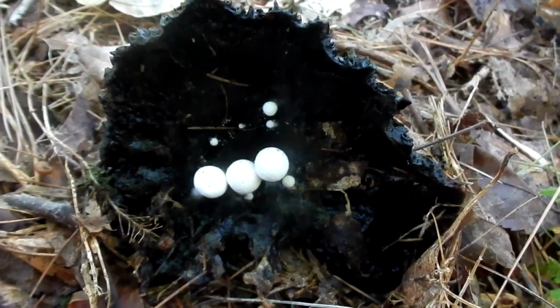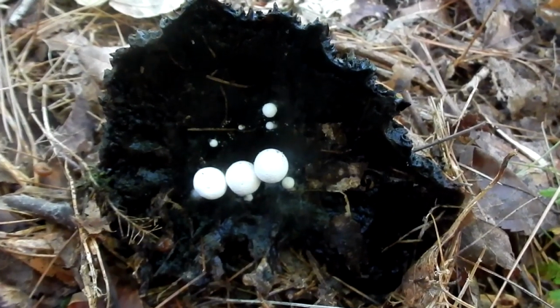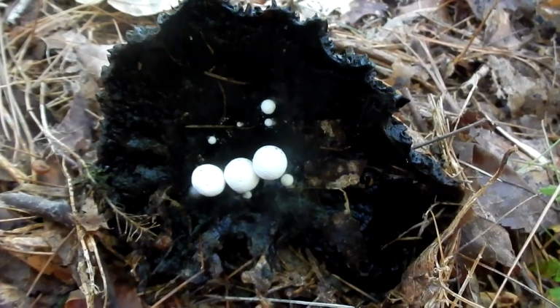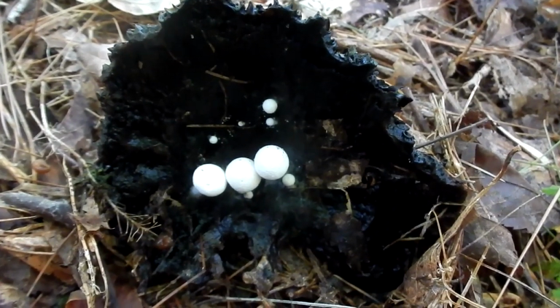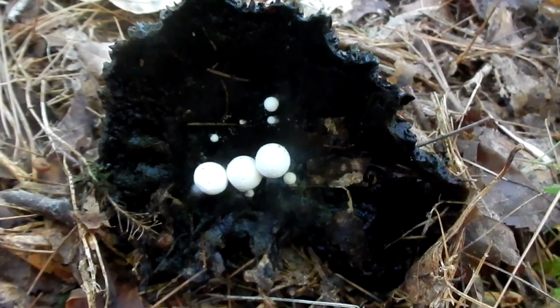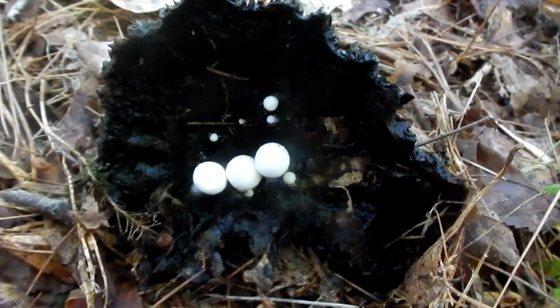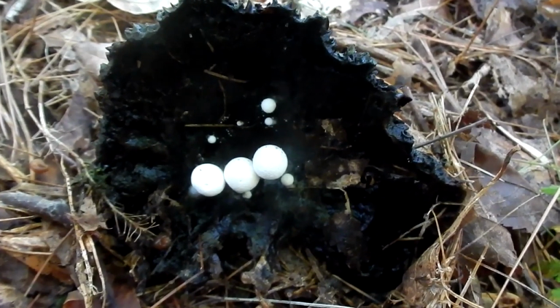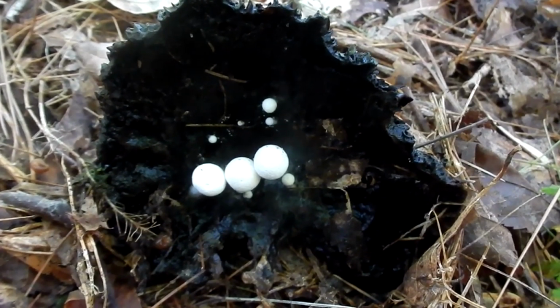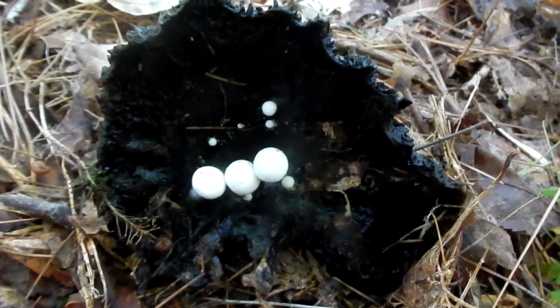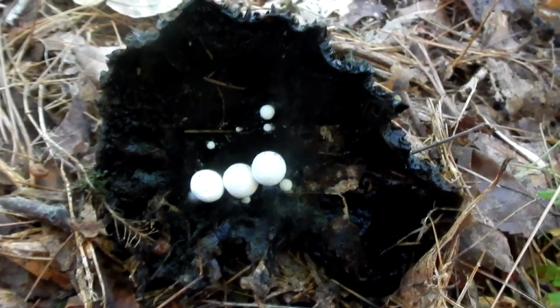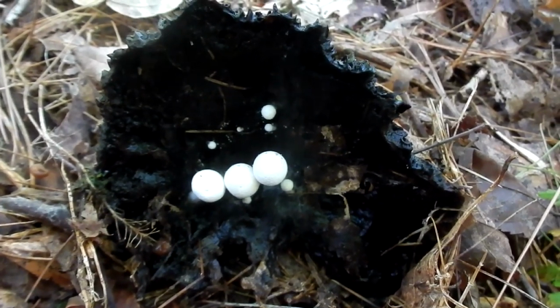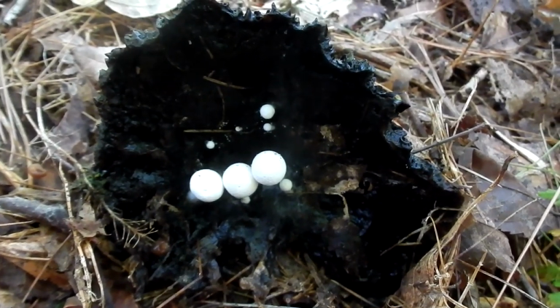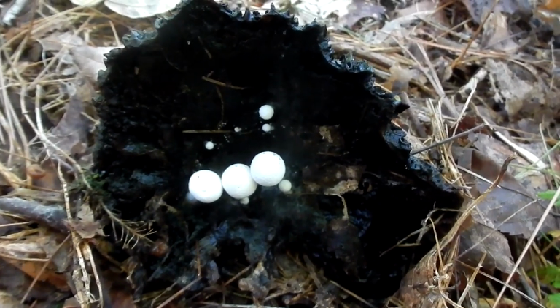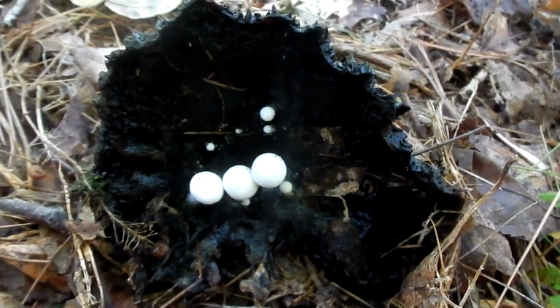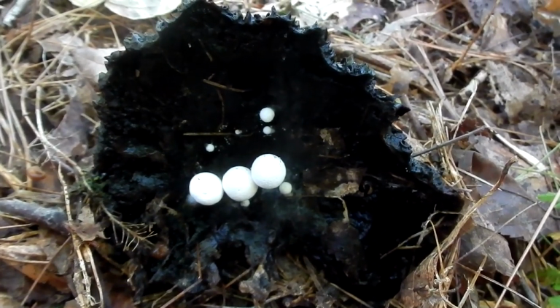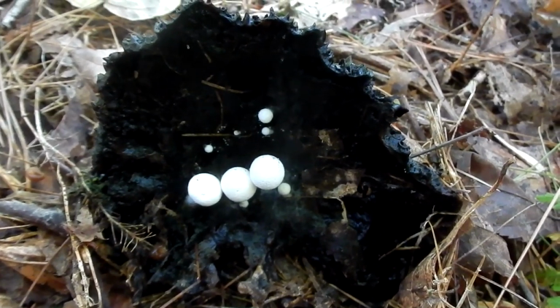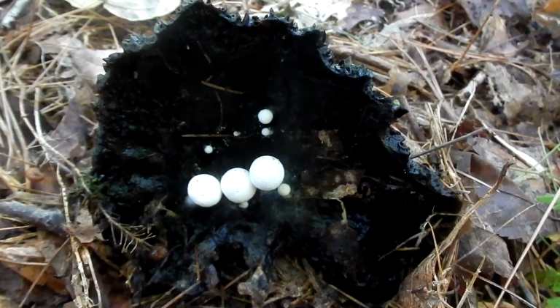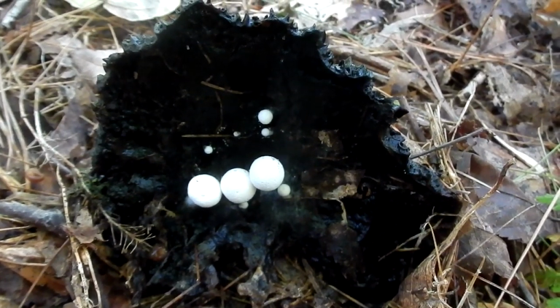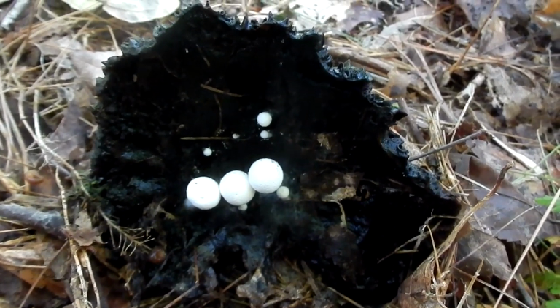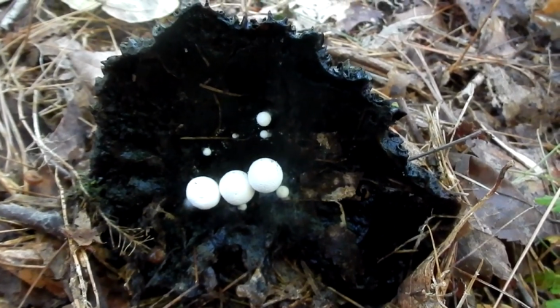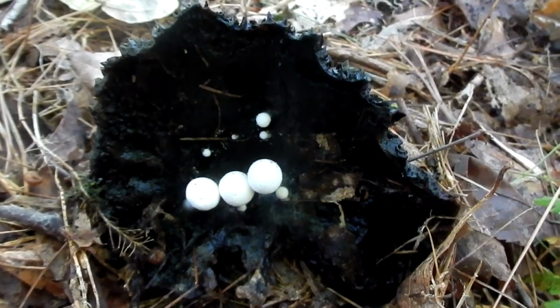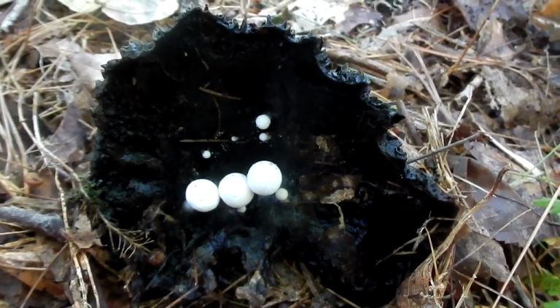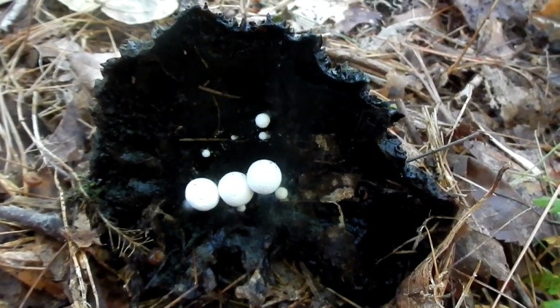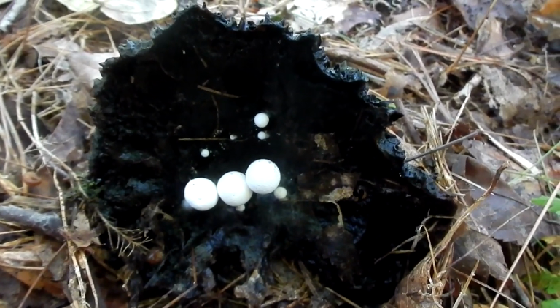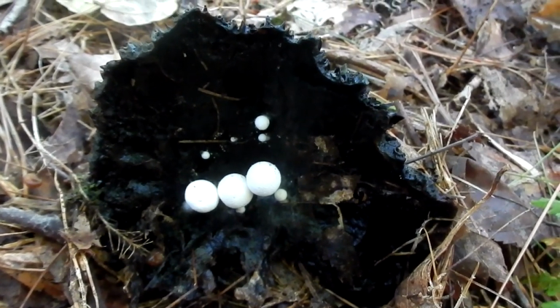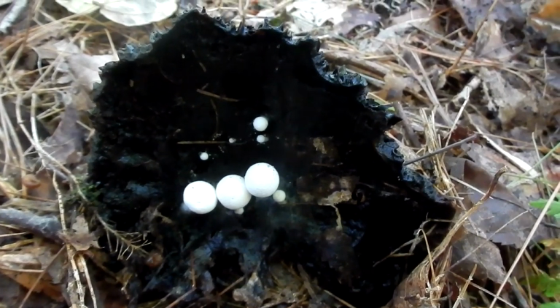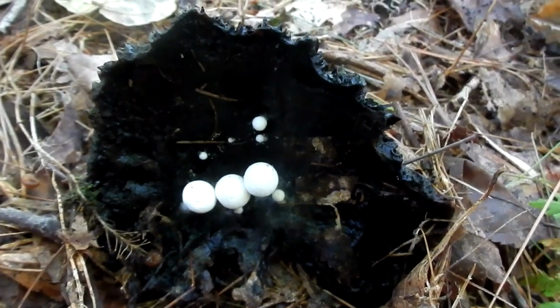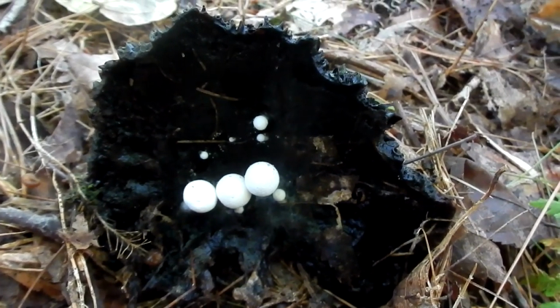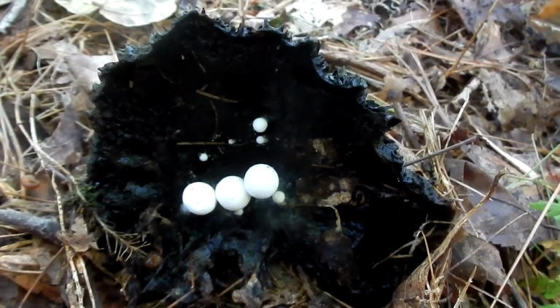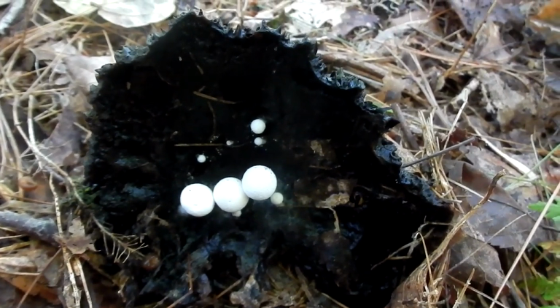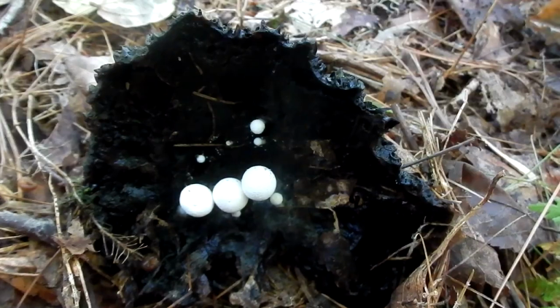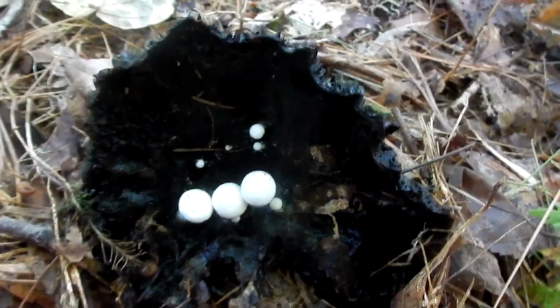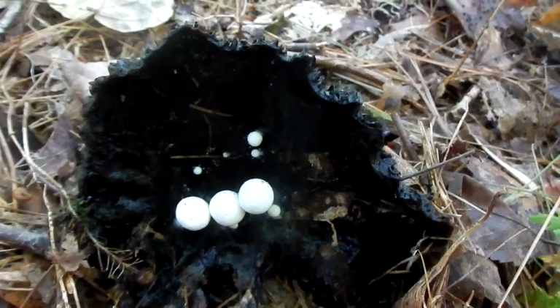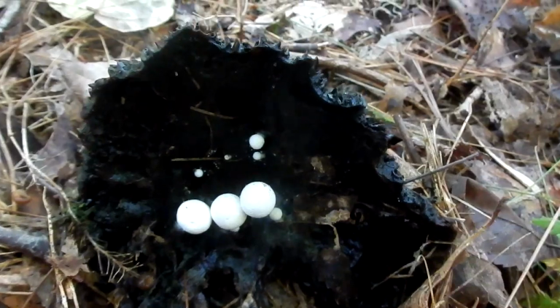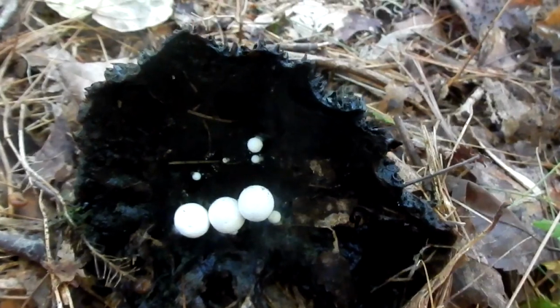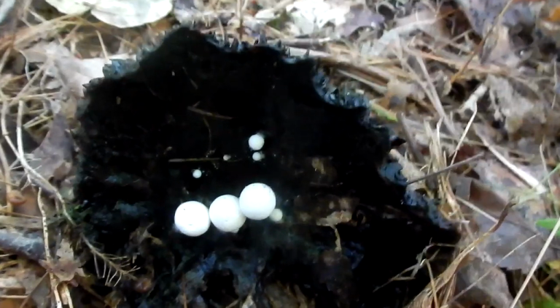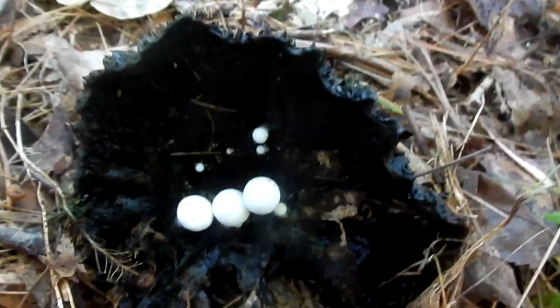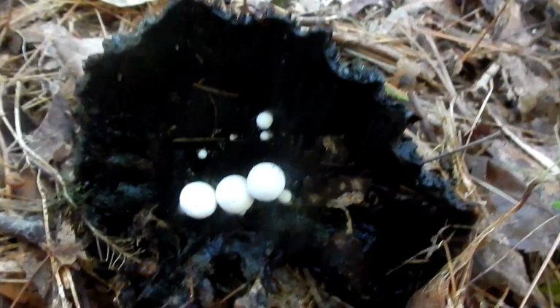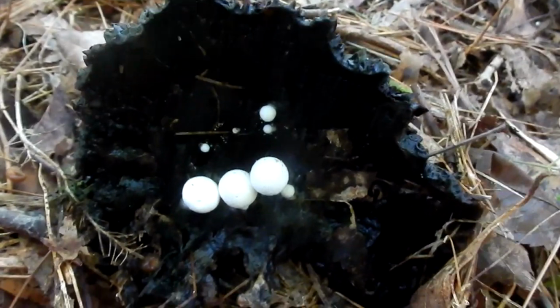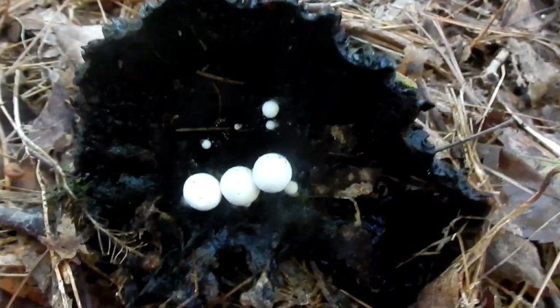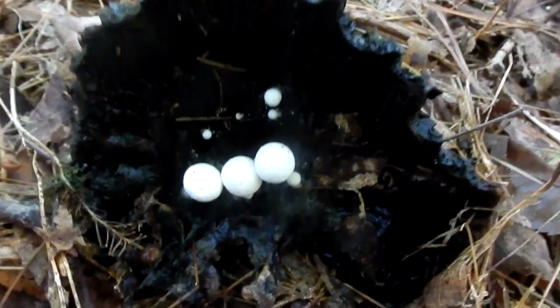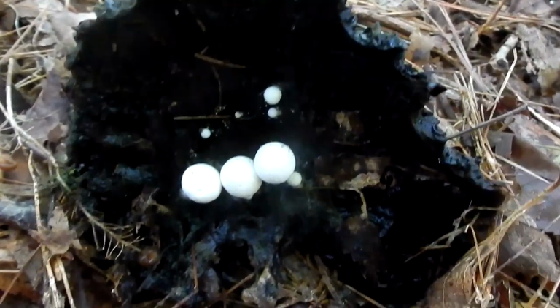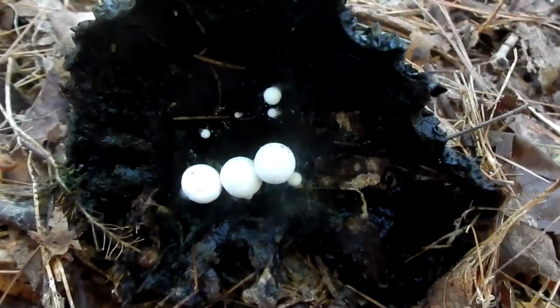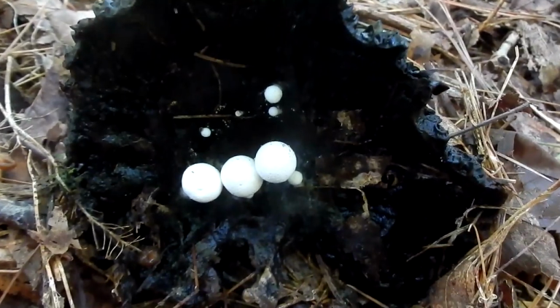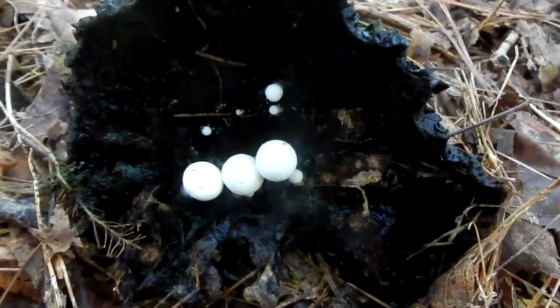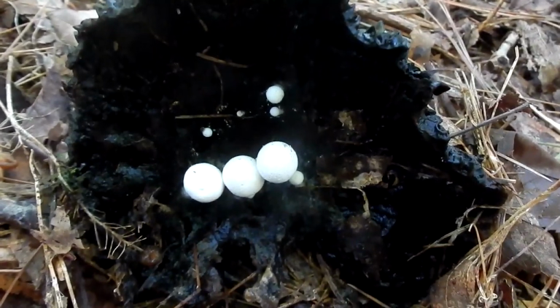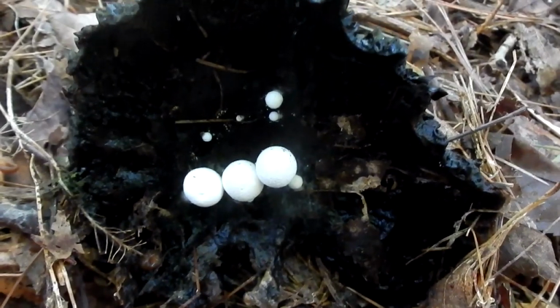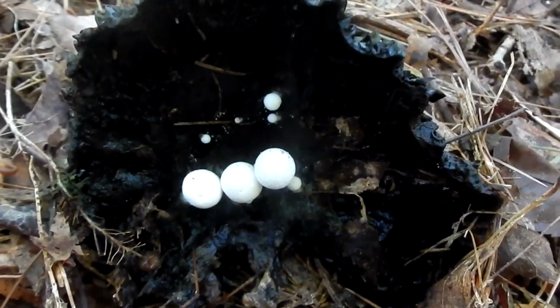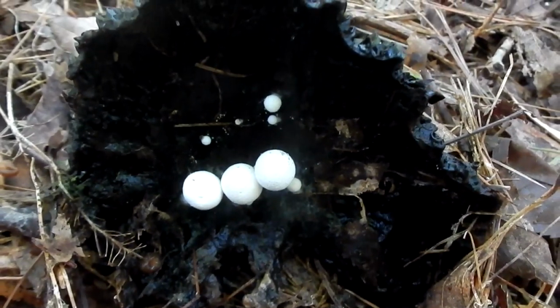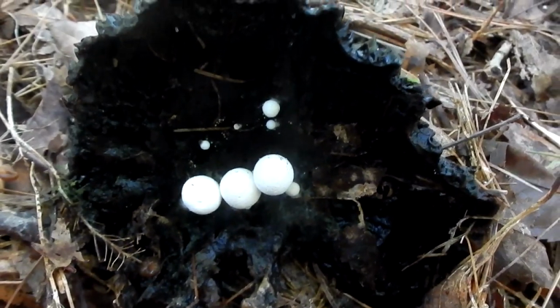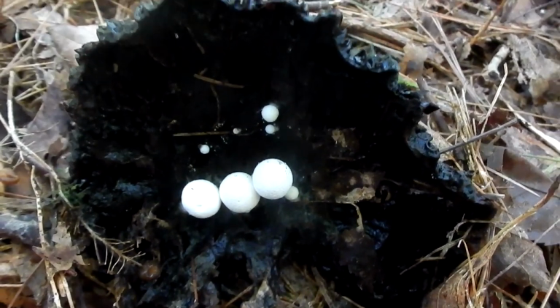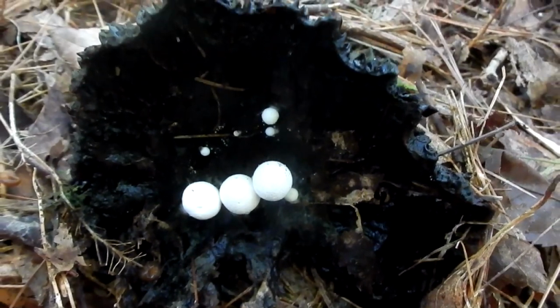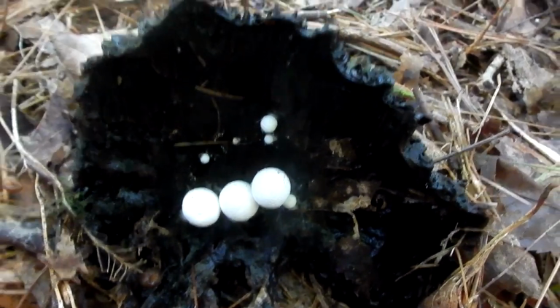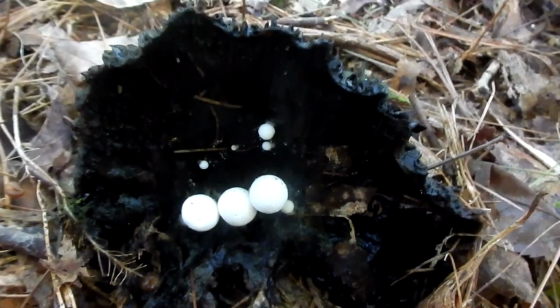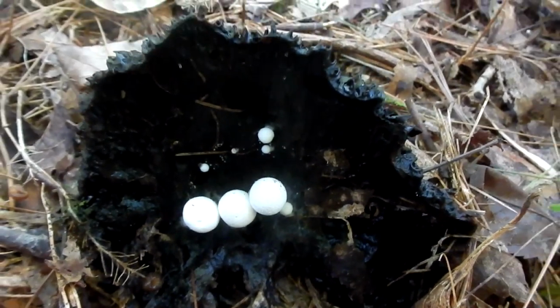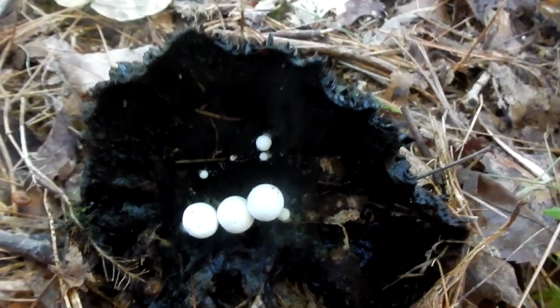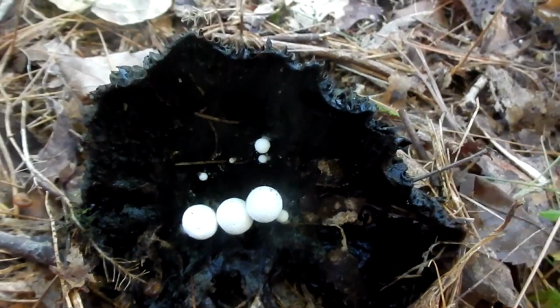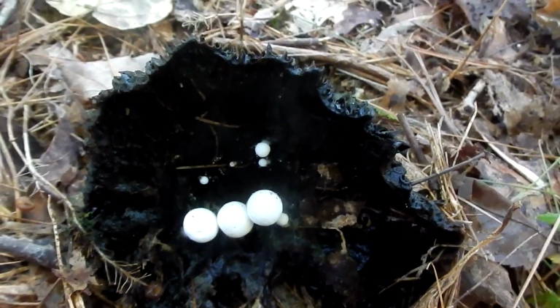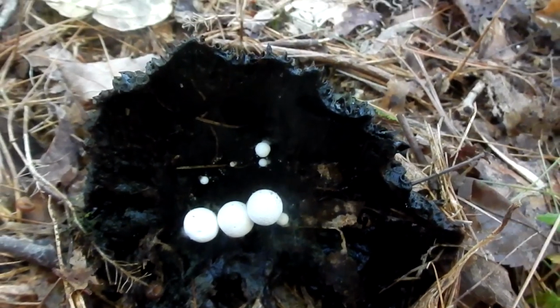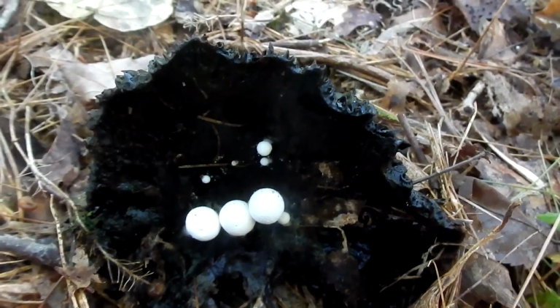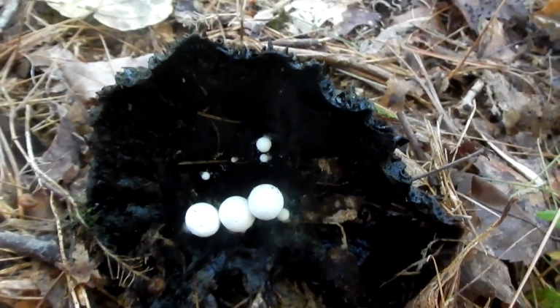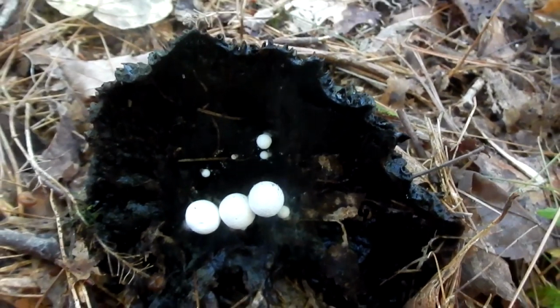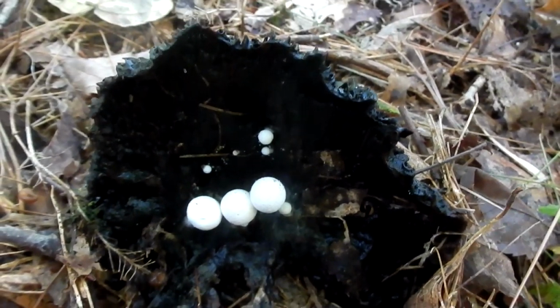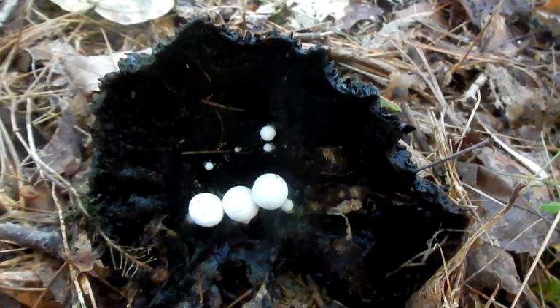Now this is cool. That black mushroom is going past its prime, and I don't know what either one of these are, but then there's some new mushrooms — these little tiny white ones growing inside.